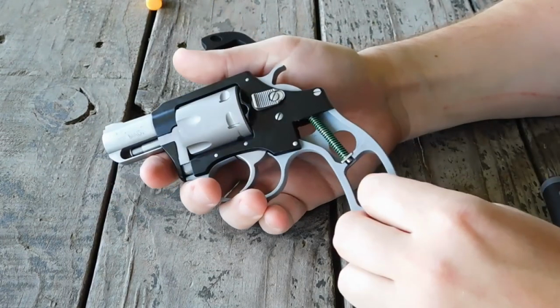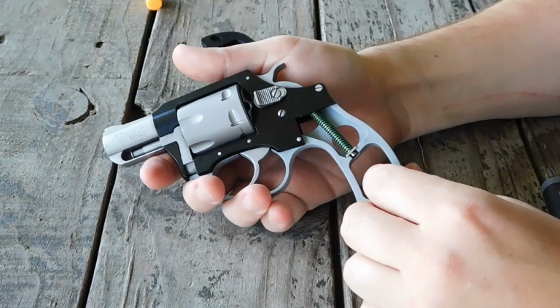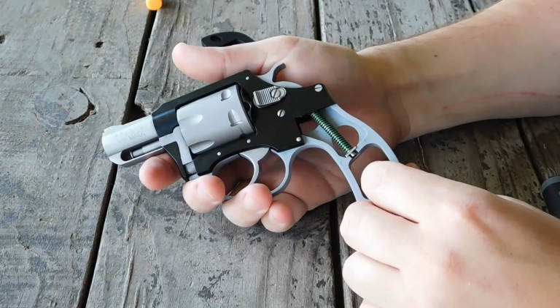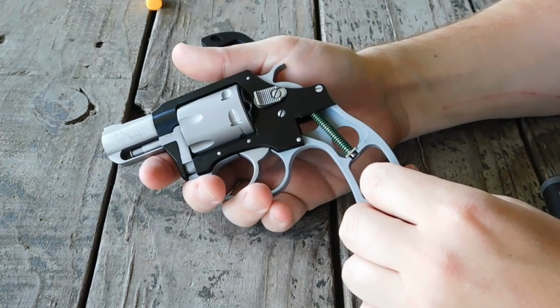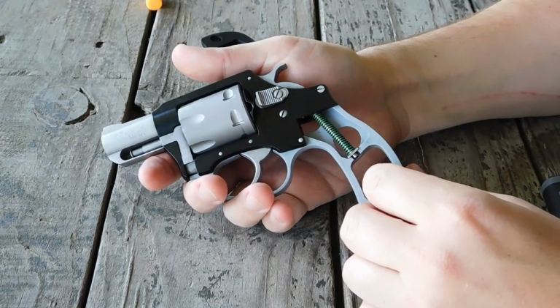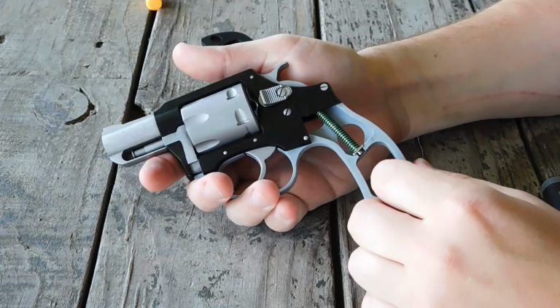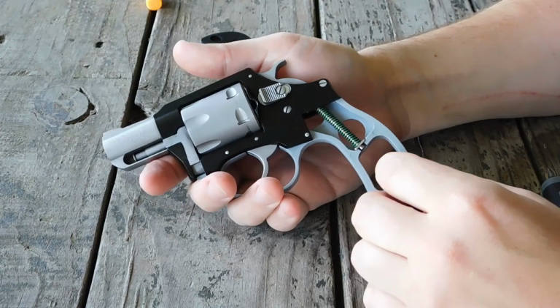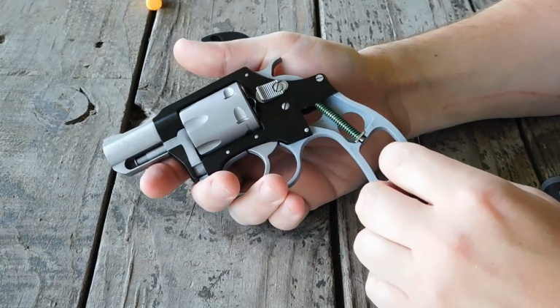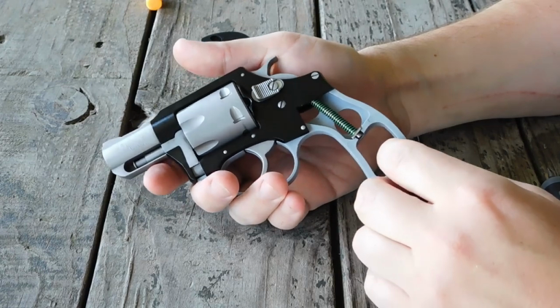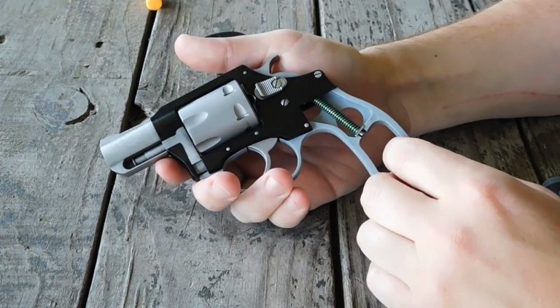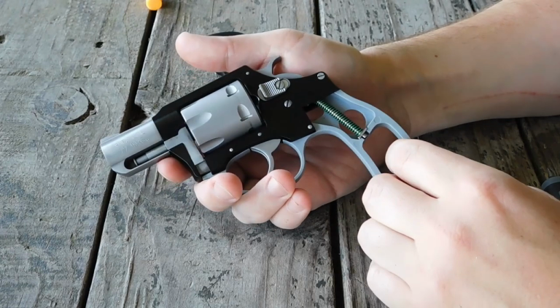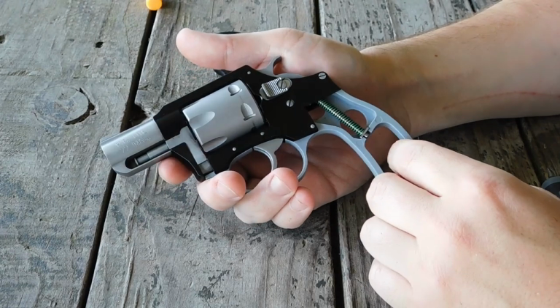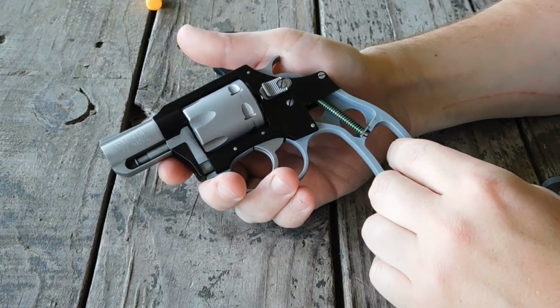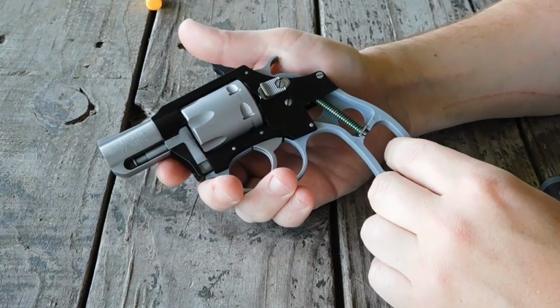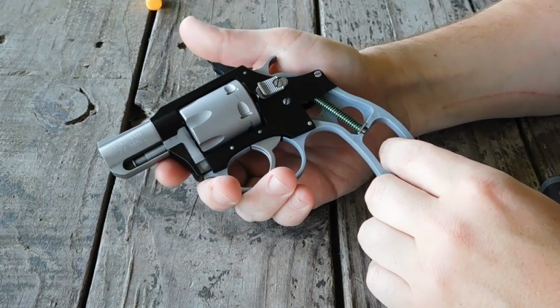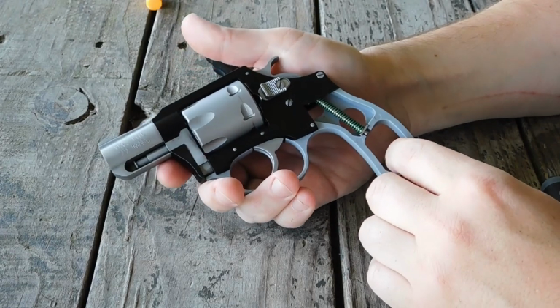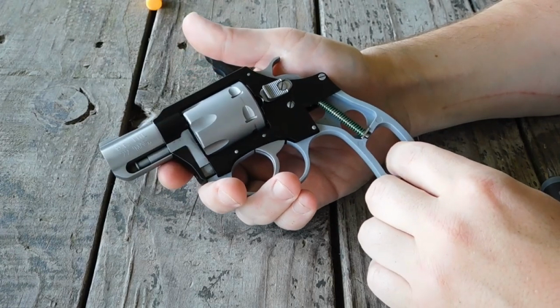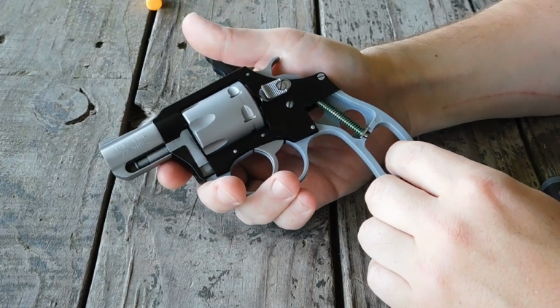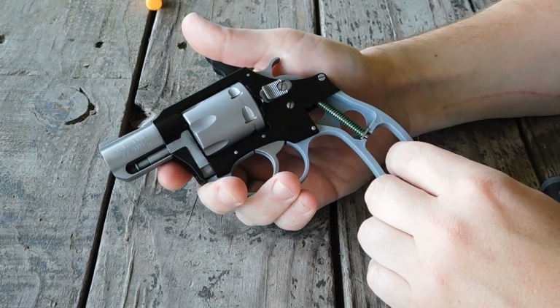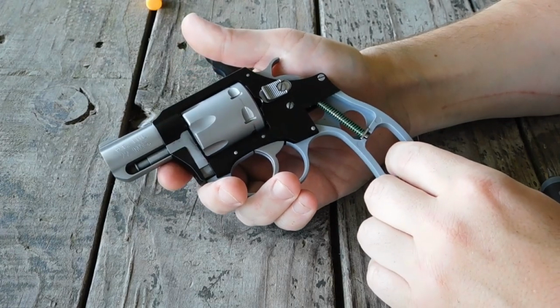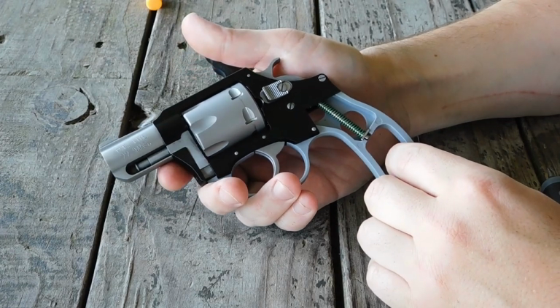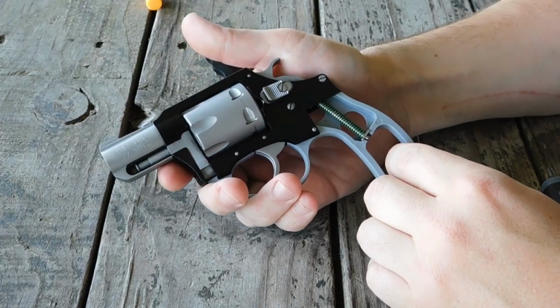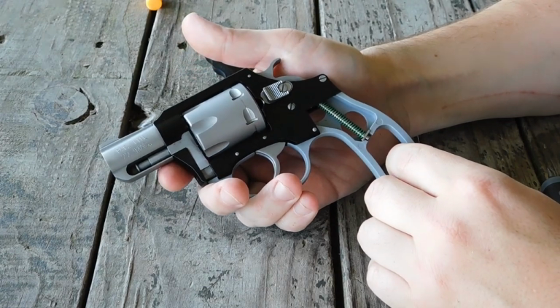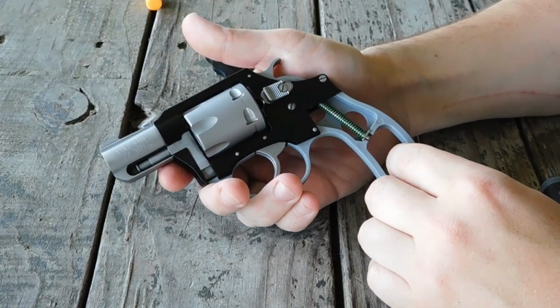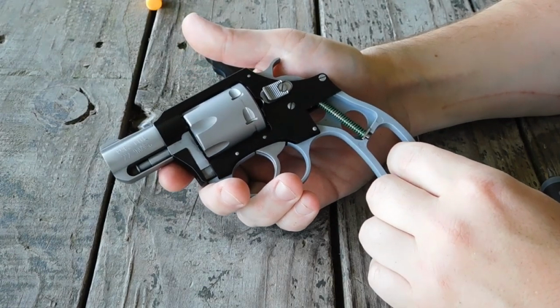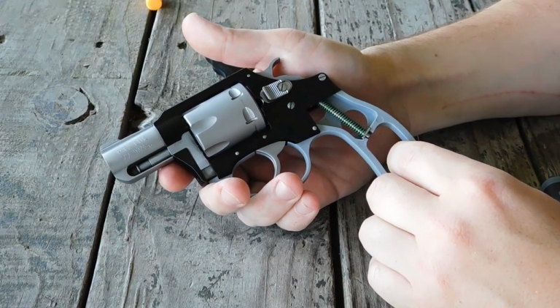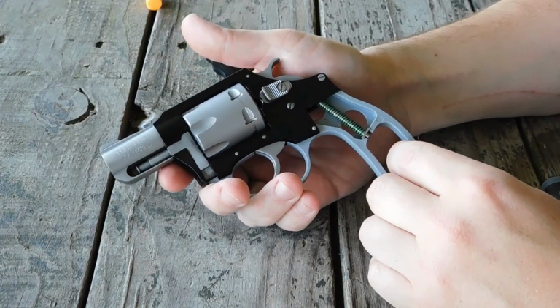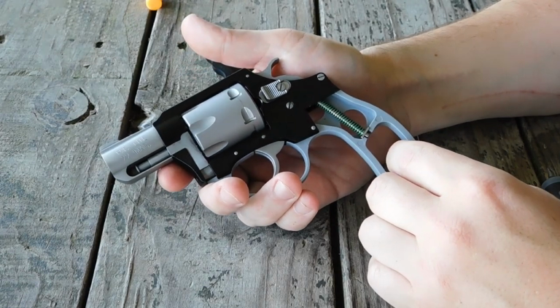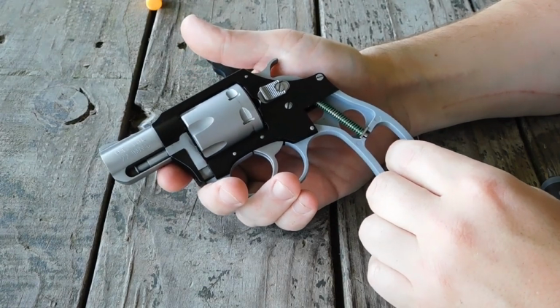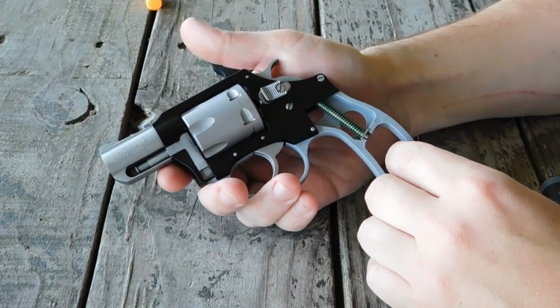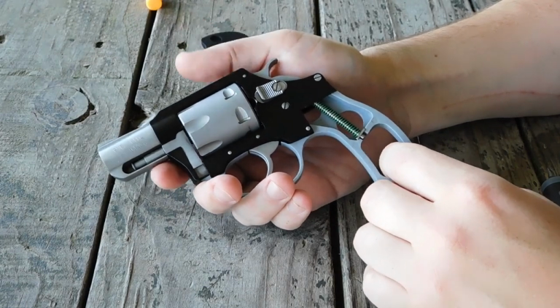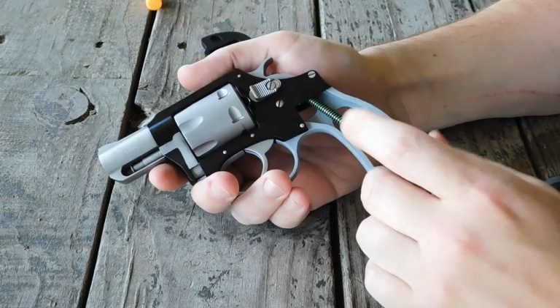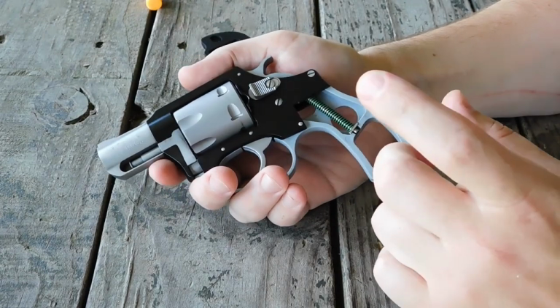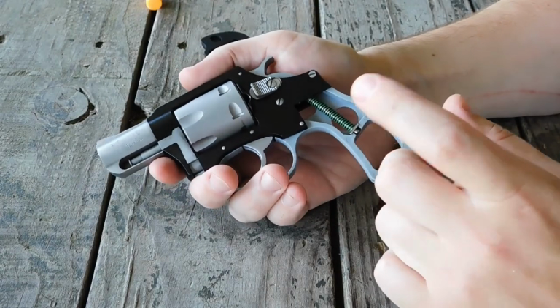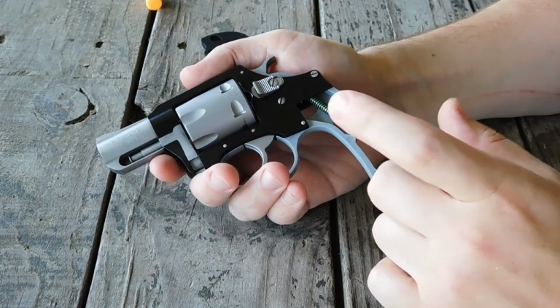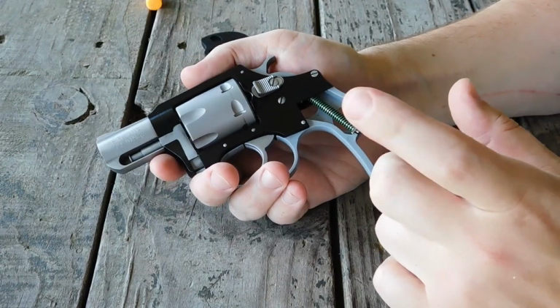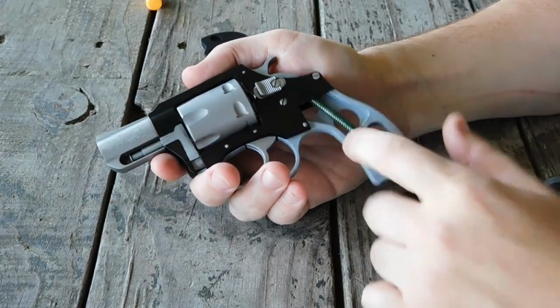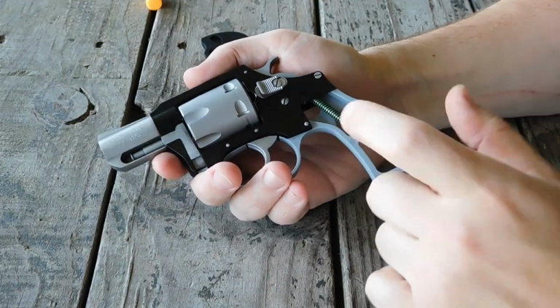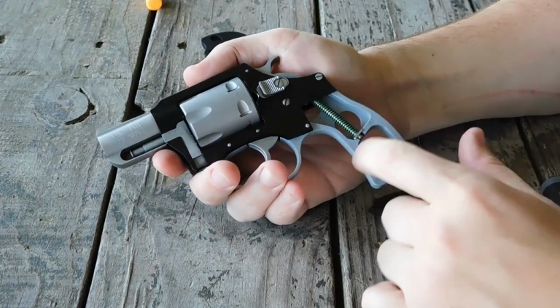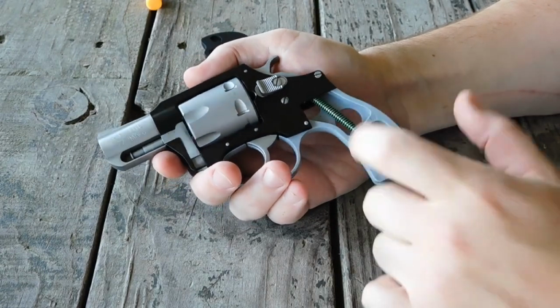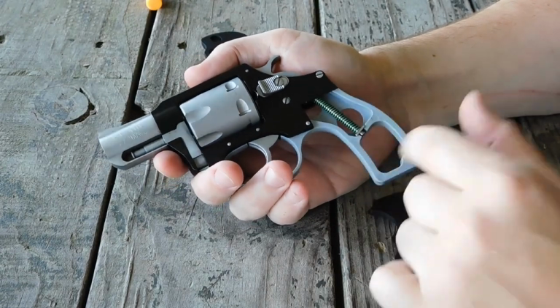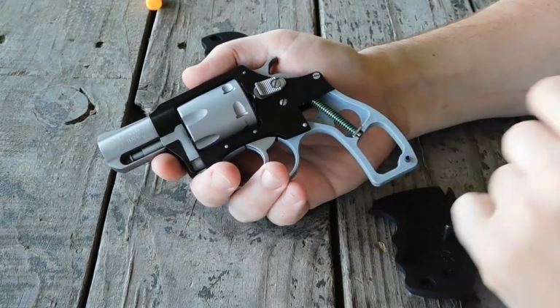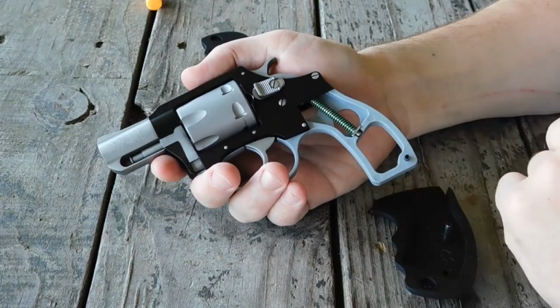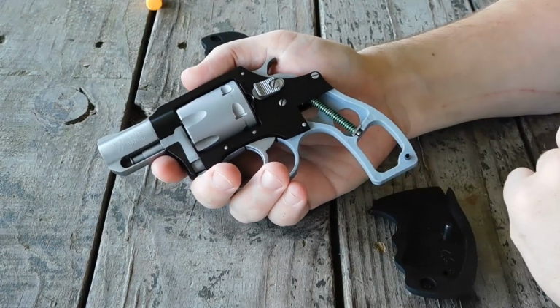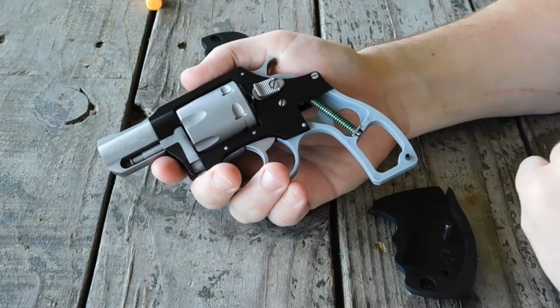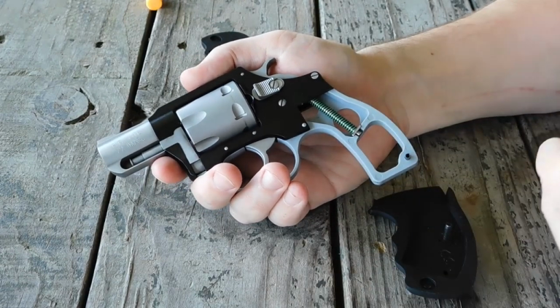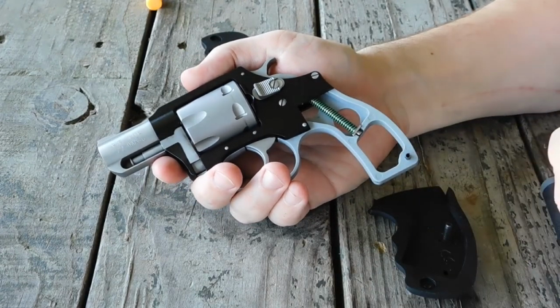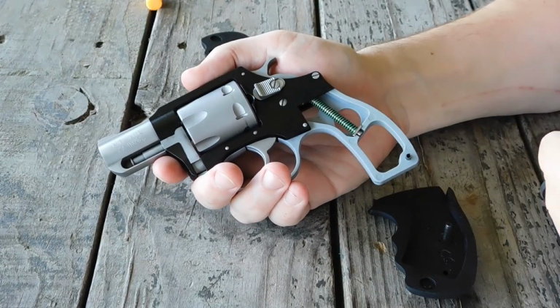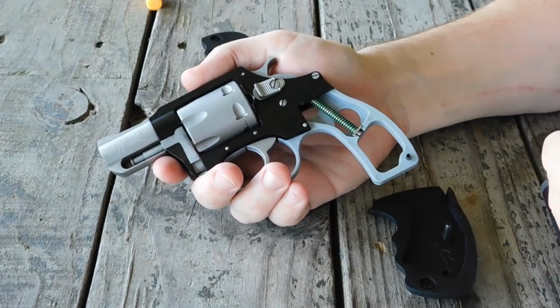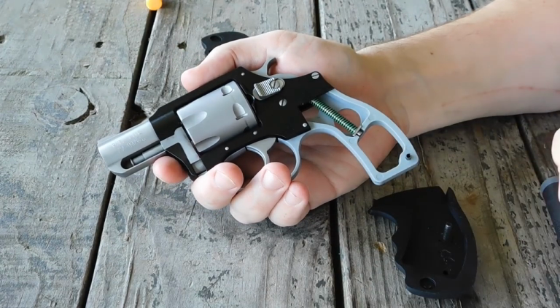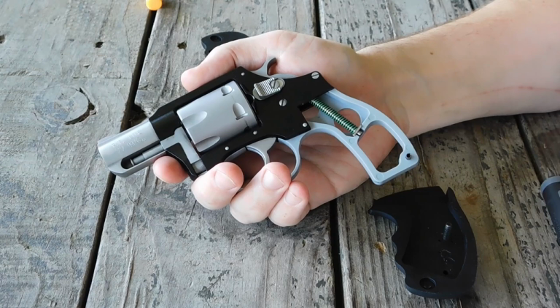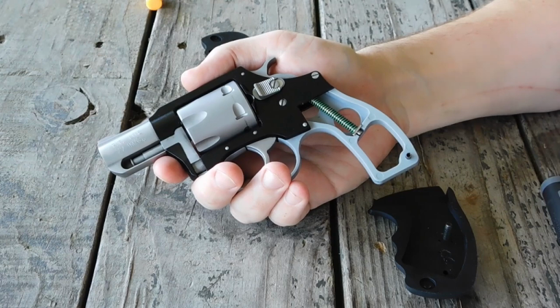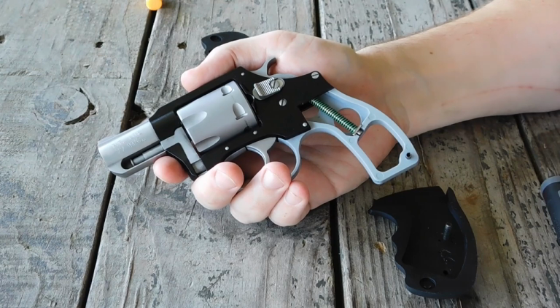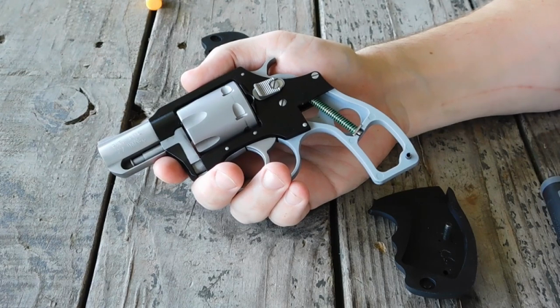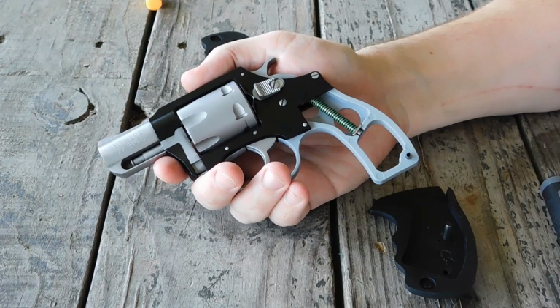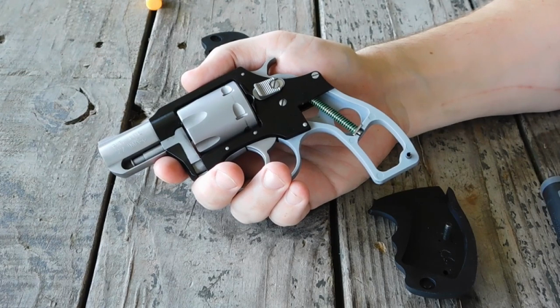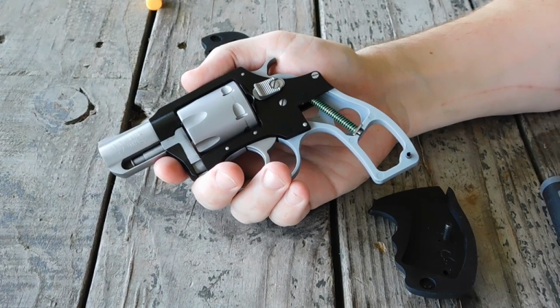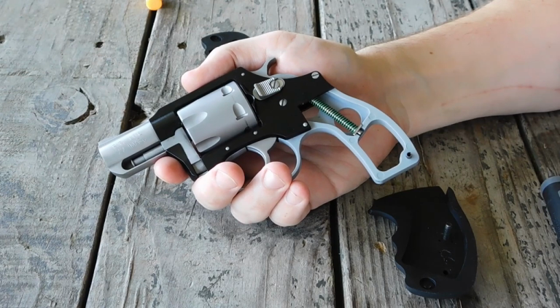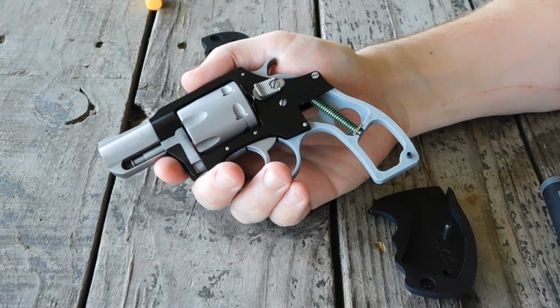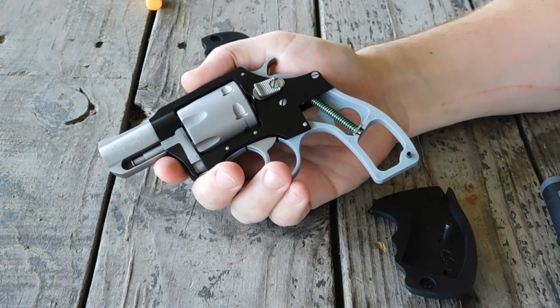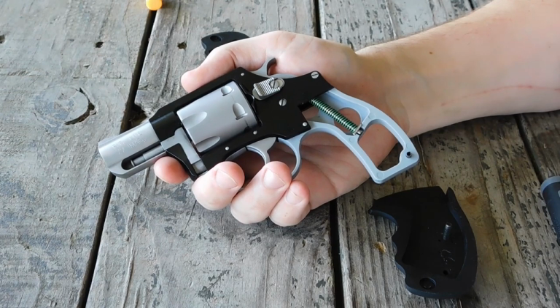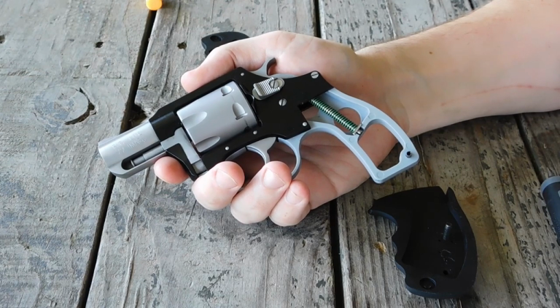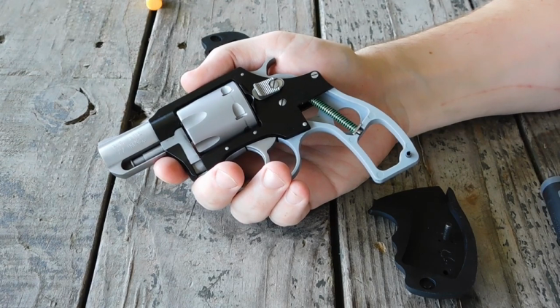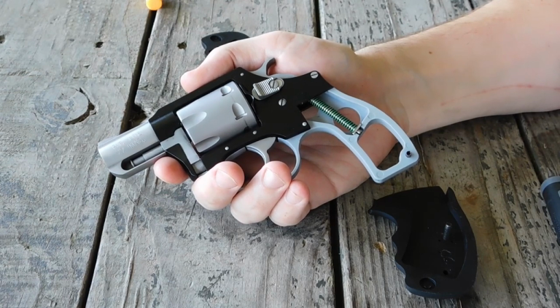This is why you shouldn't buy a Pathfinder Lite — that right there. Thank you for watching.